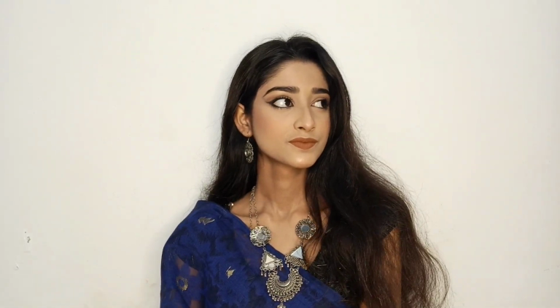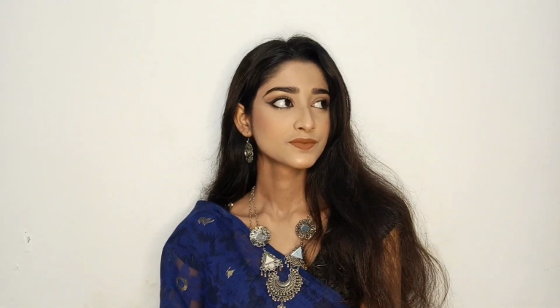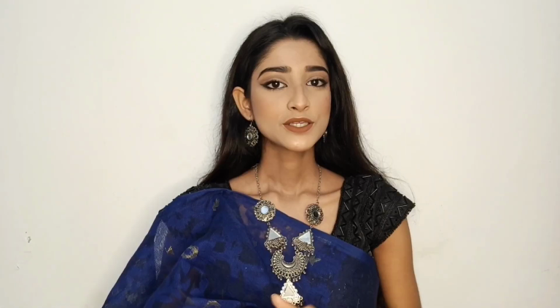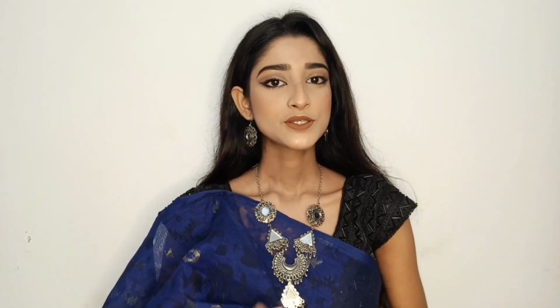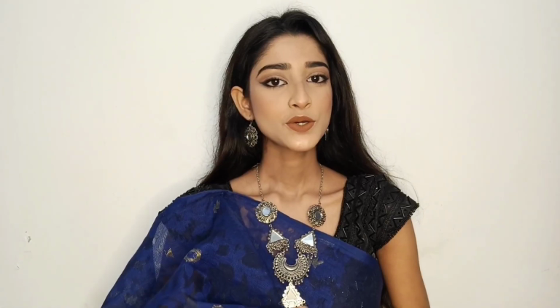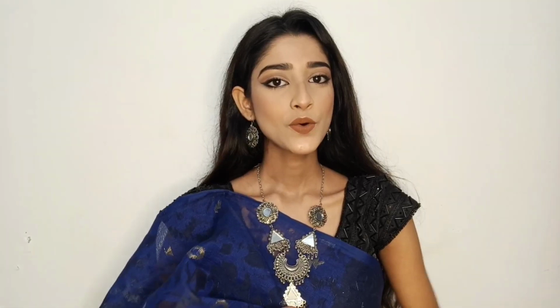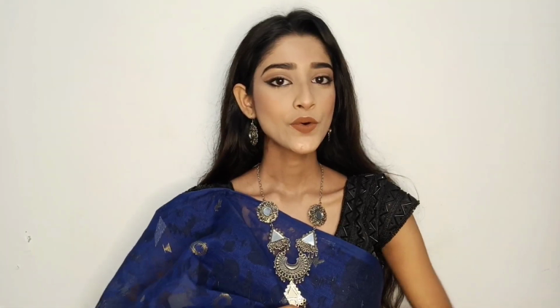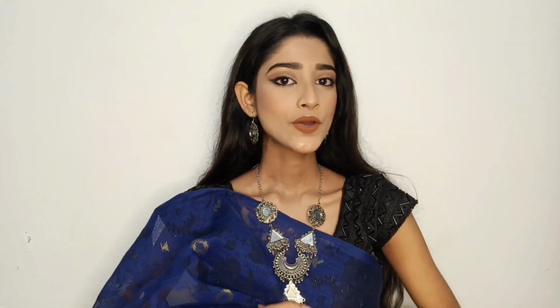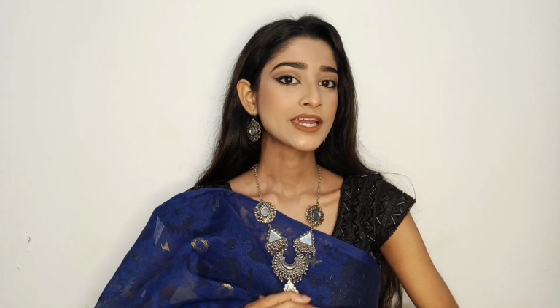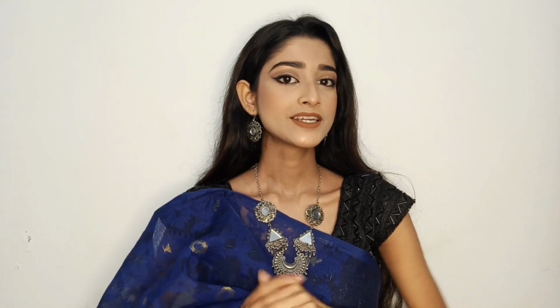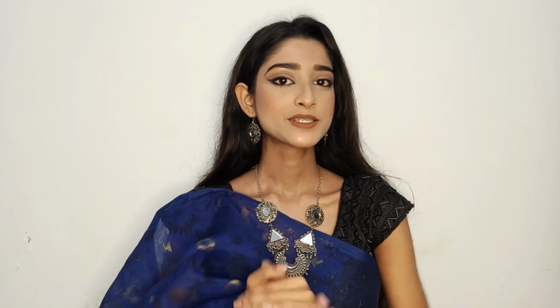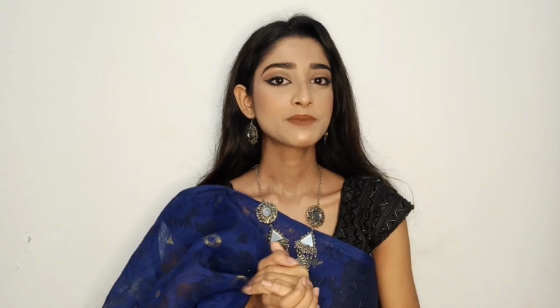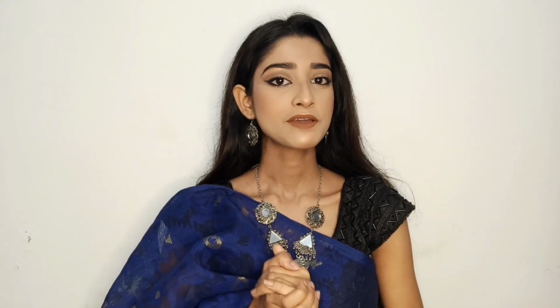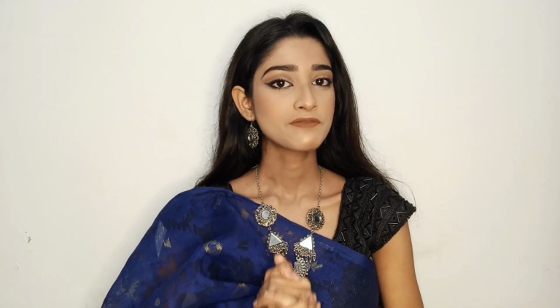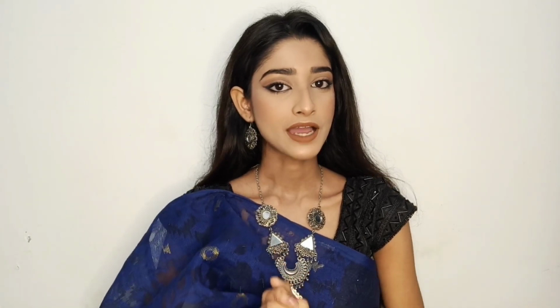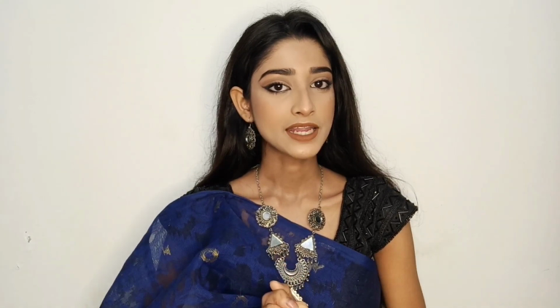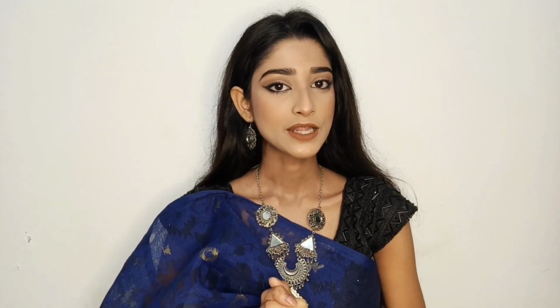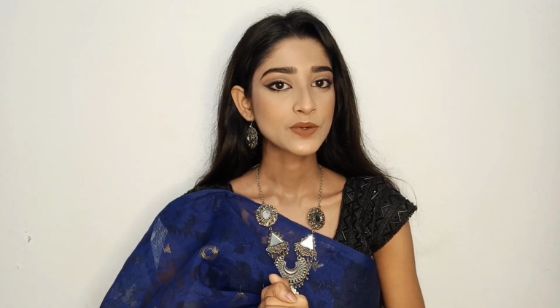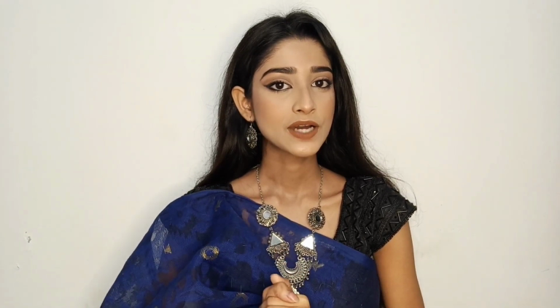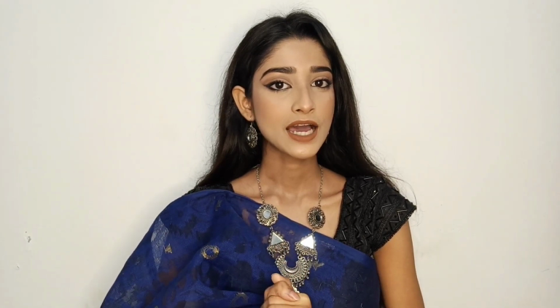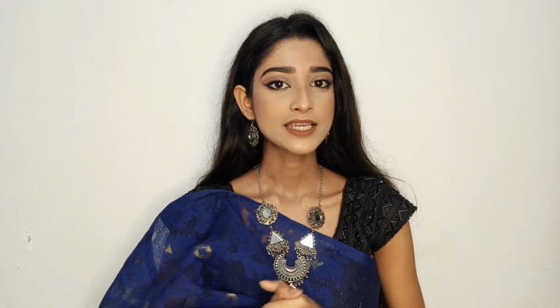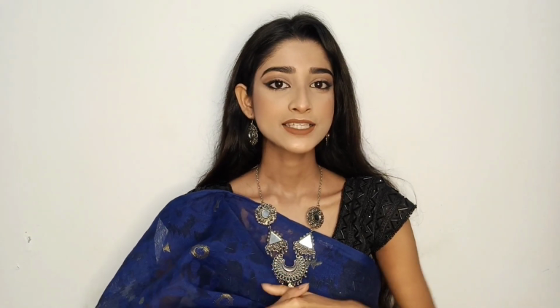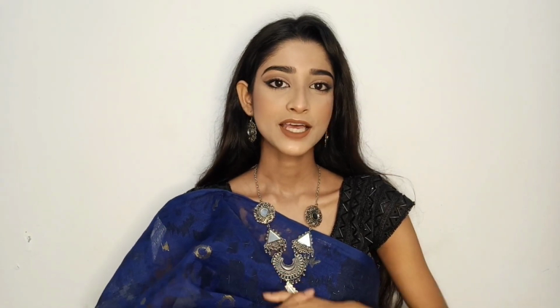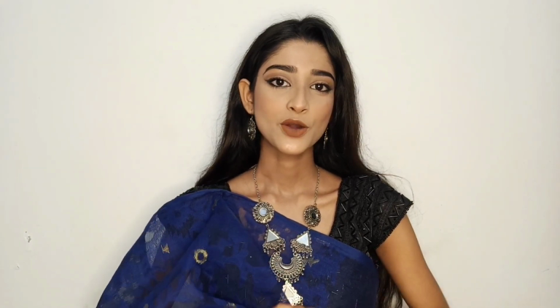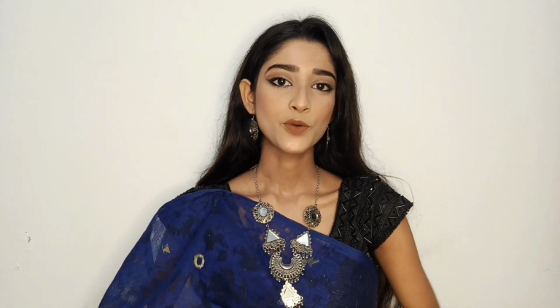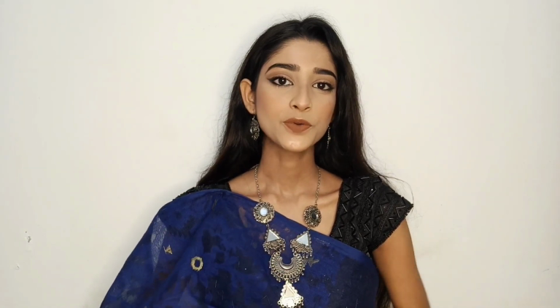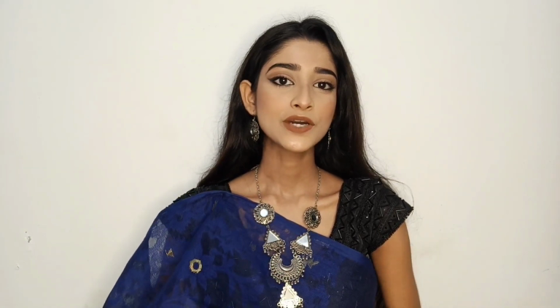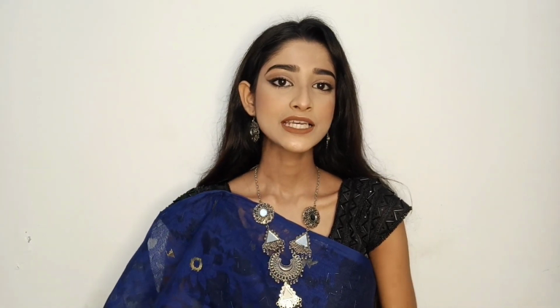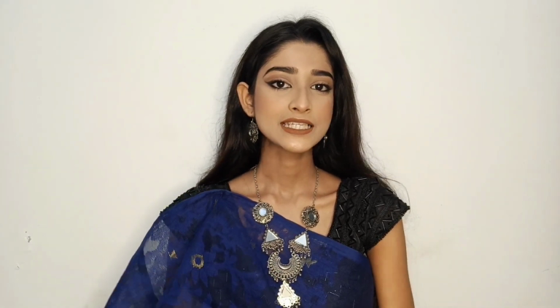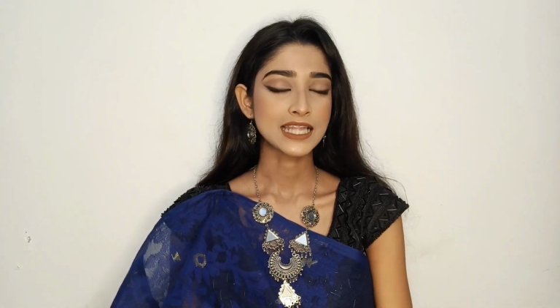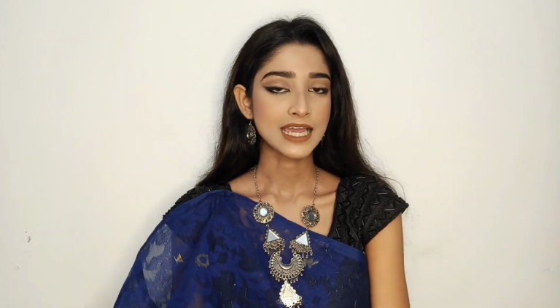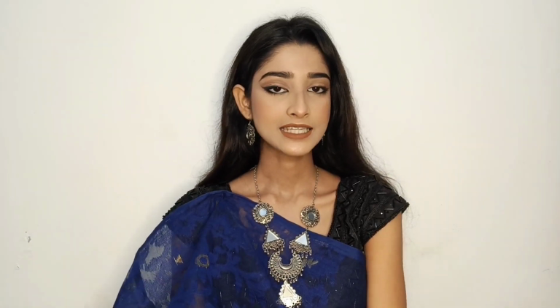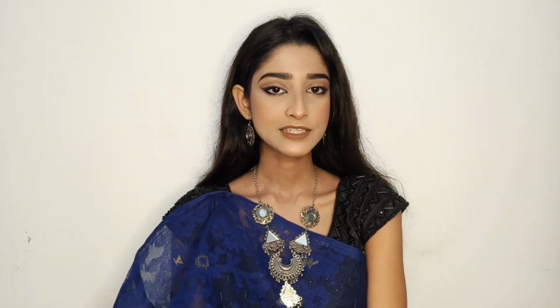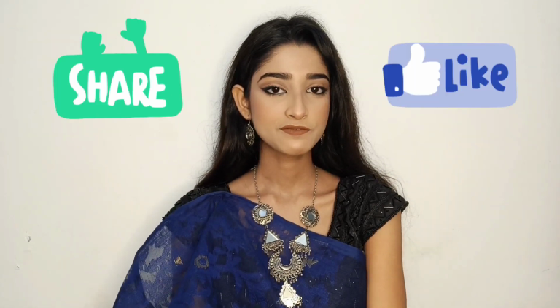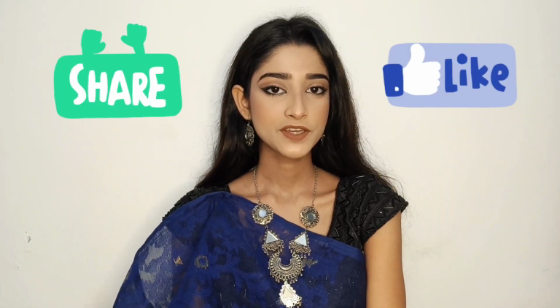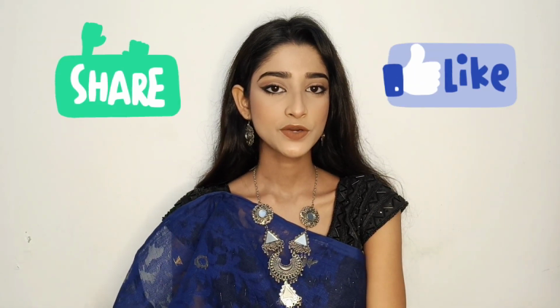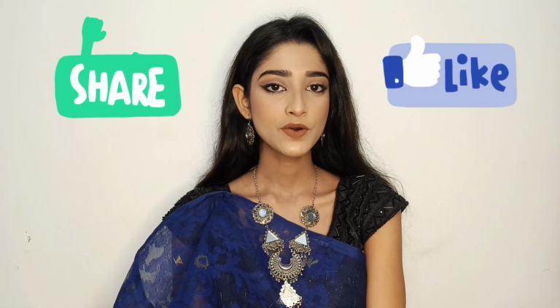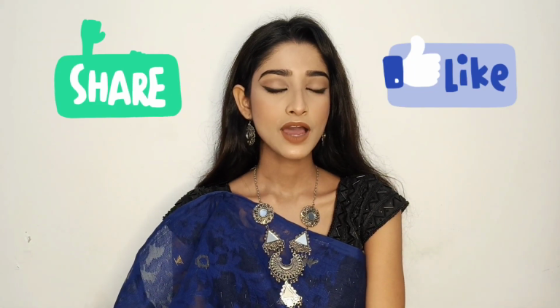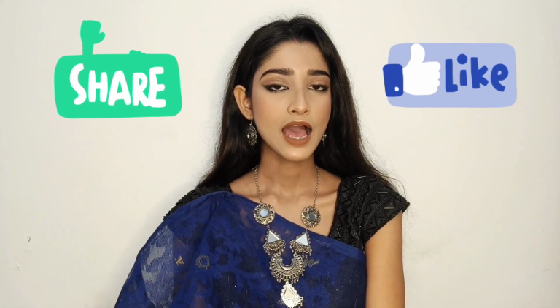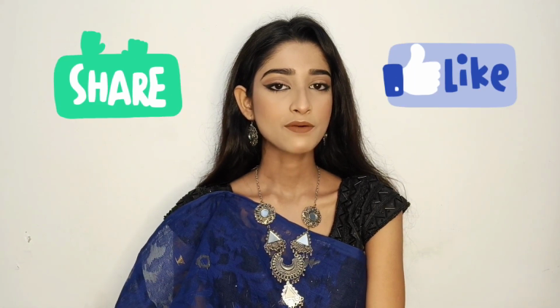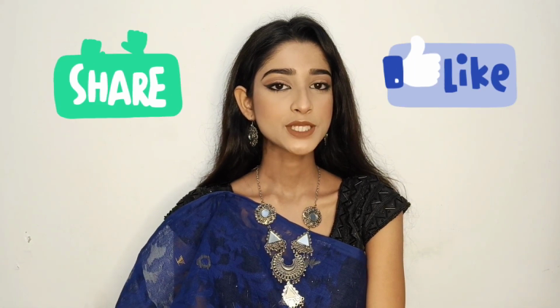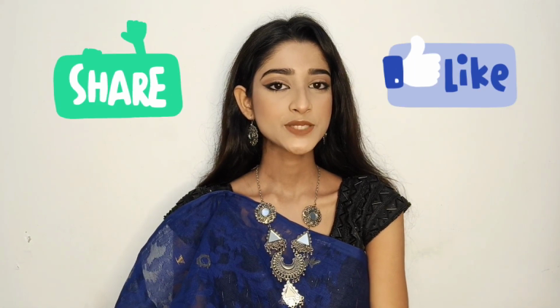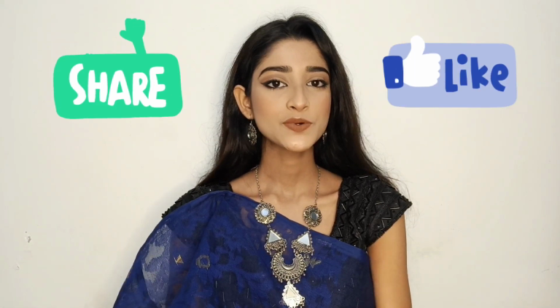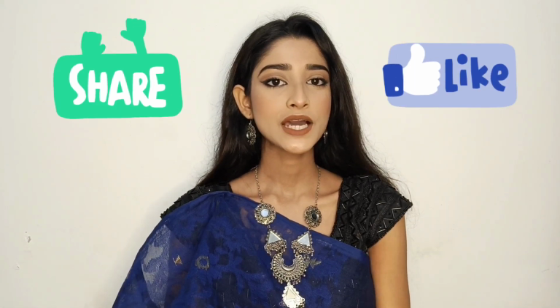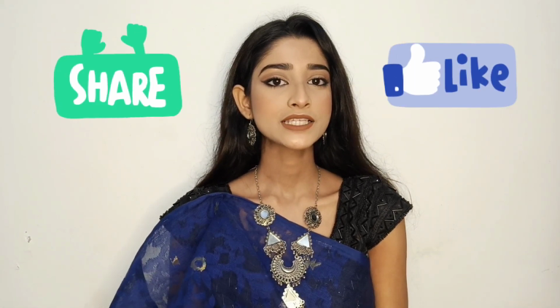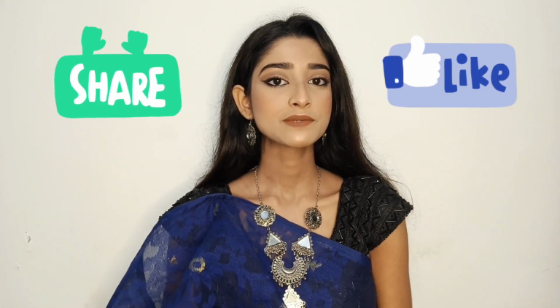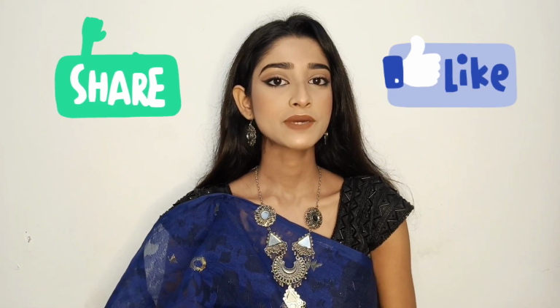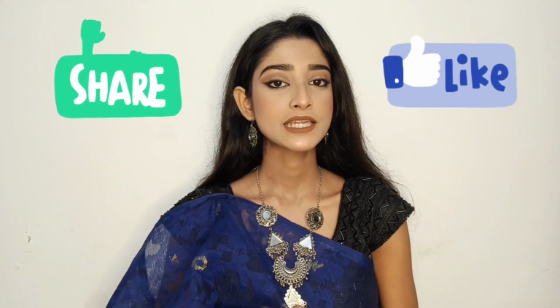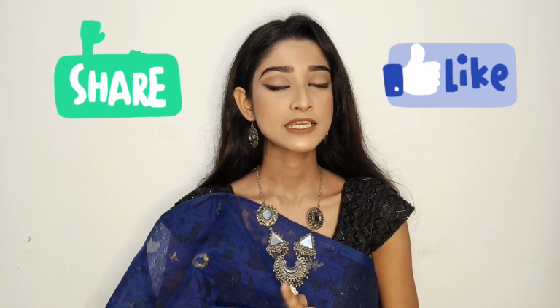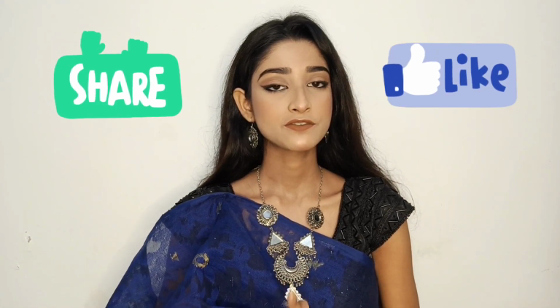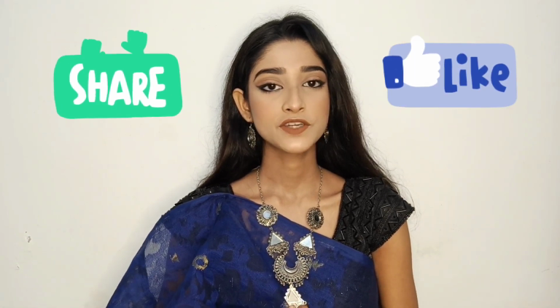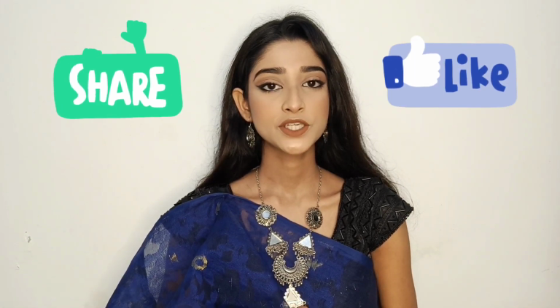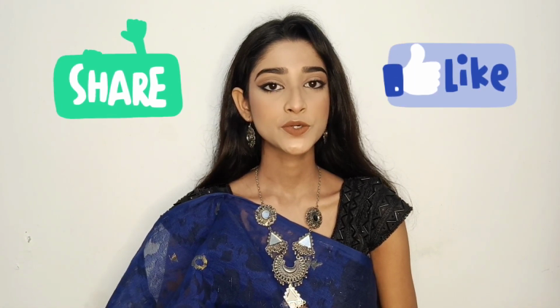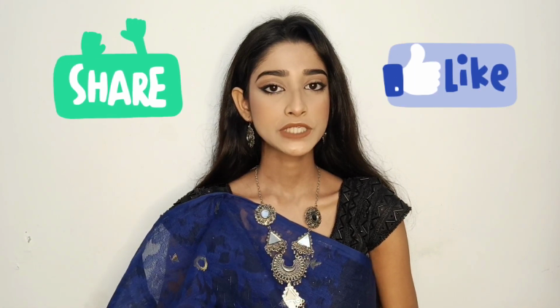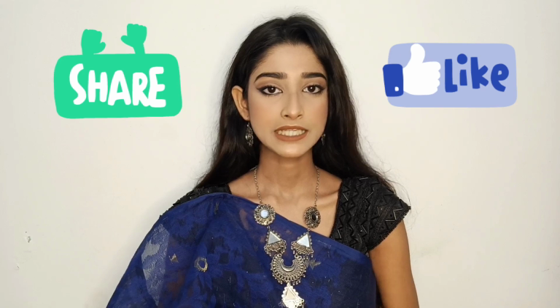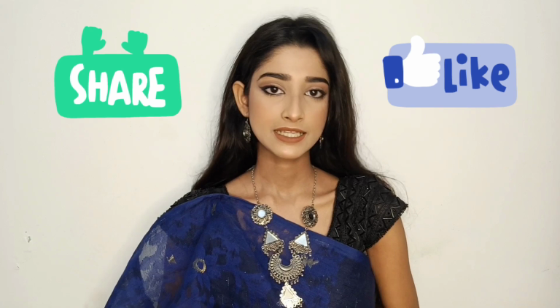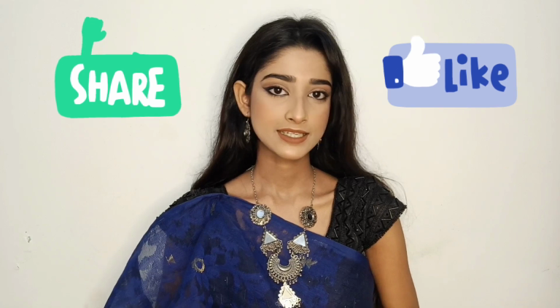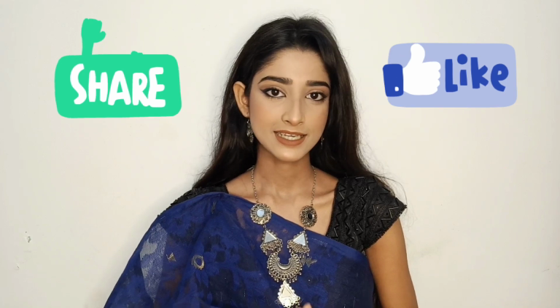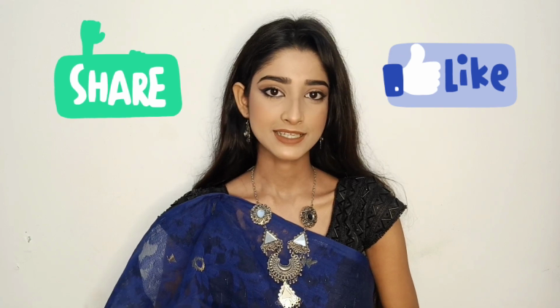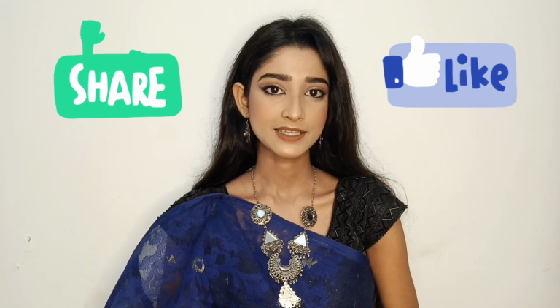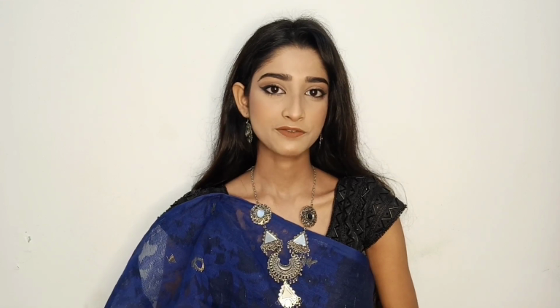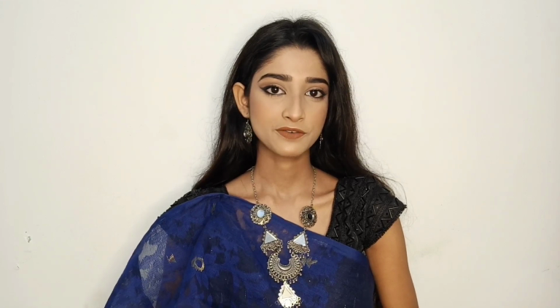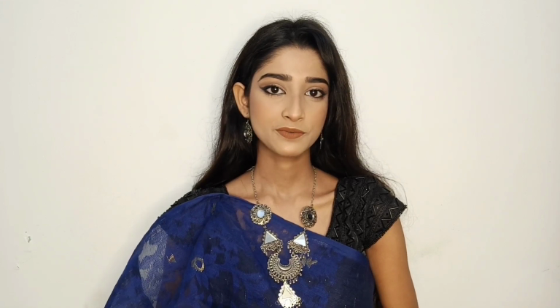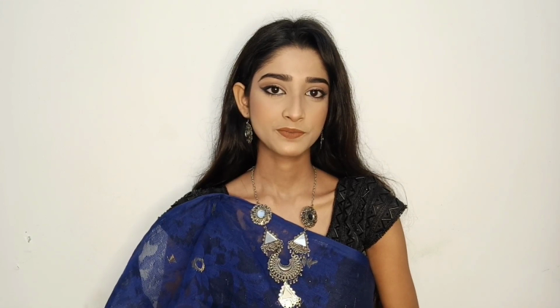So here is my final look, guys. I hope you guys like this video. I will see you guys in my next video. Till then, stay safe. Thank you.